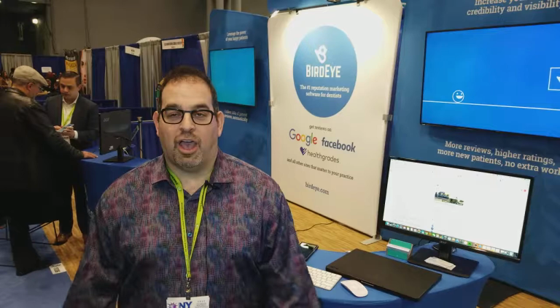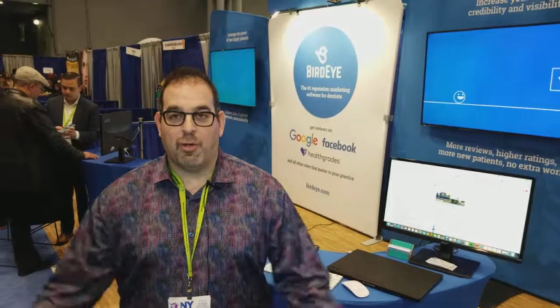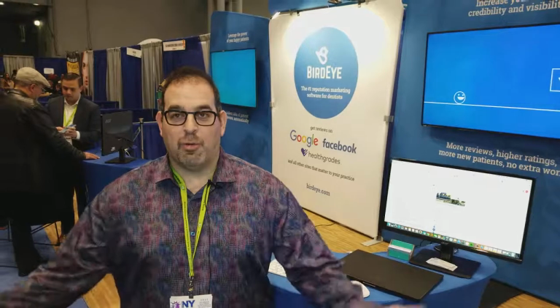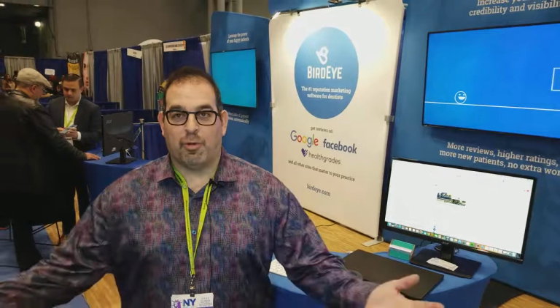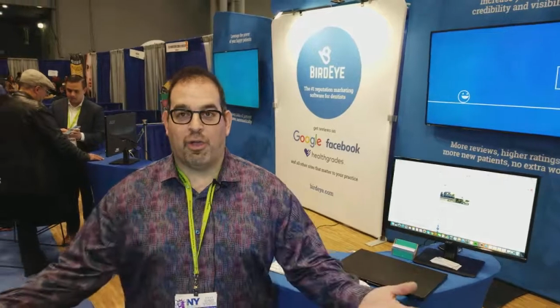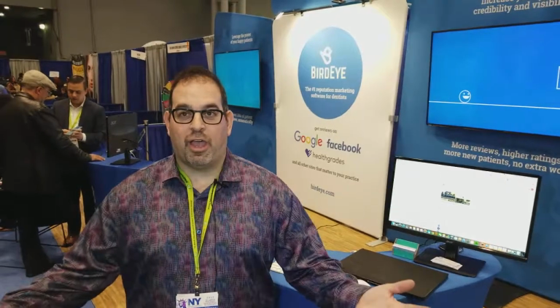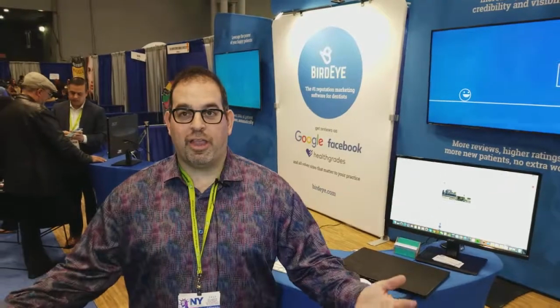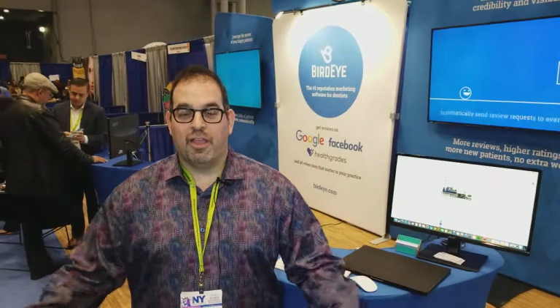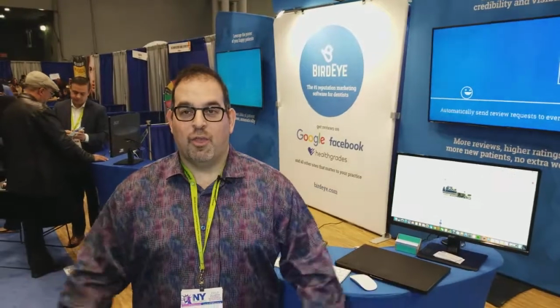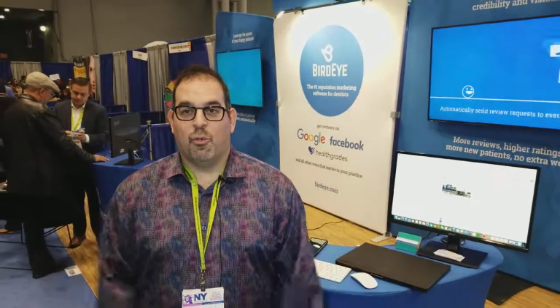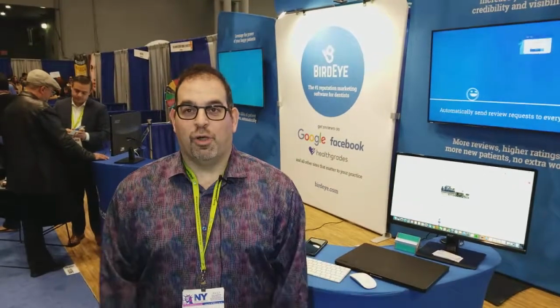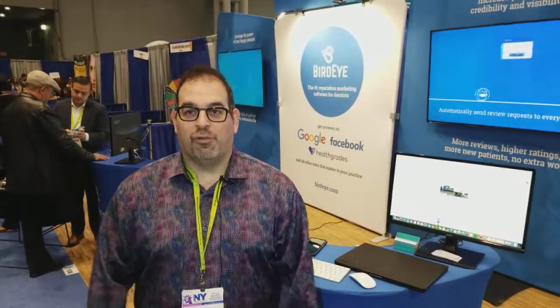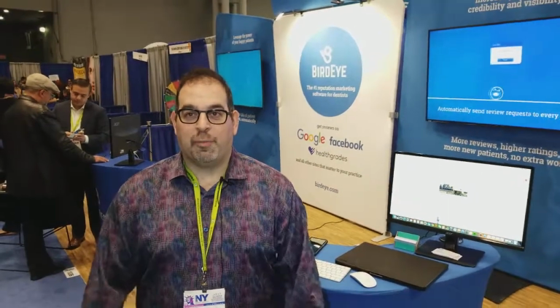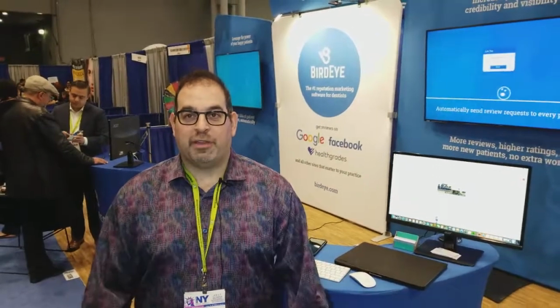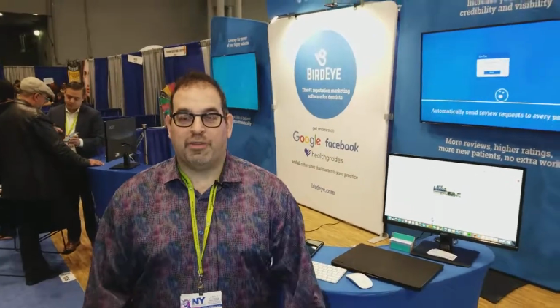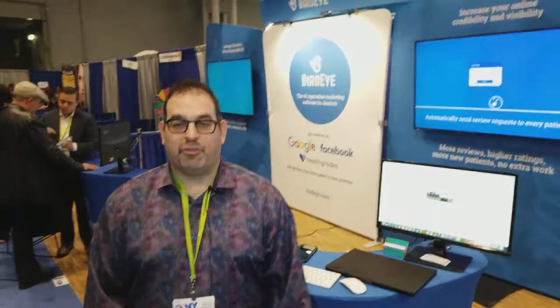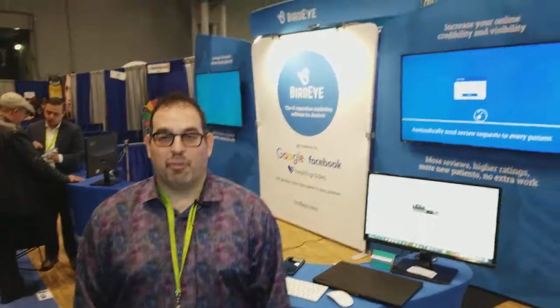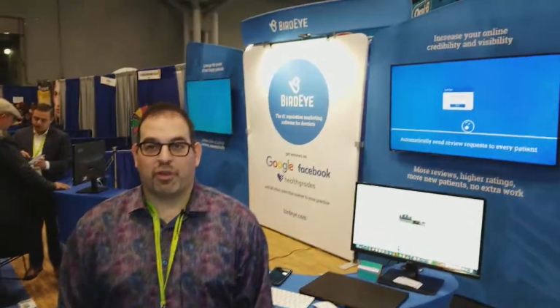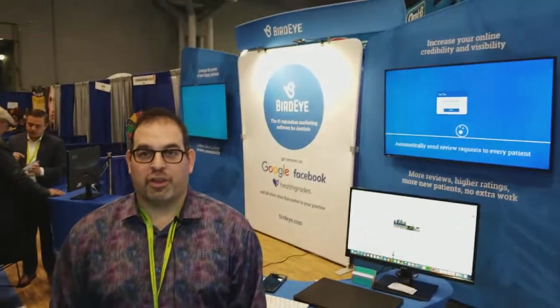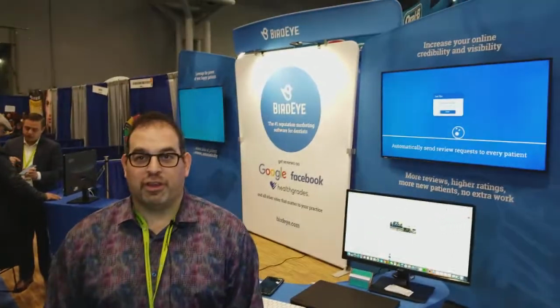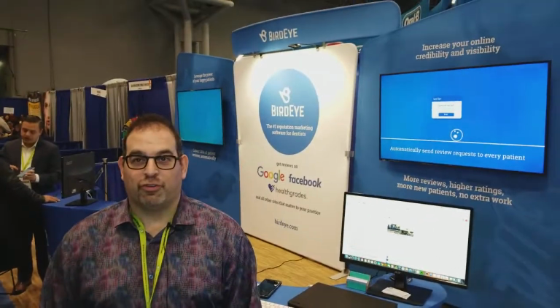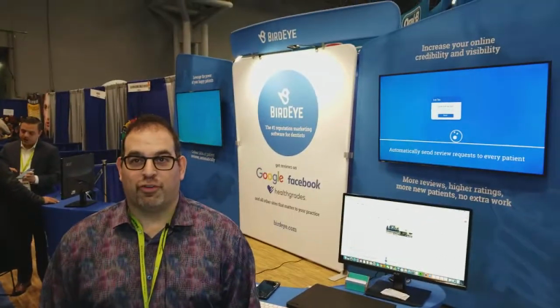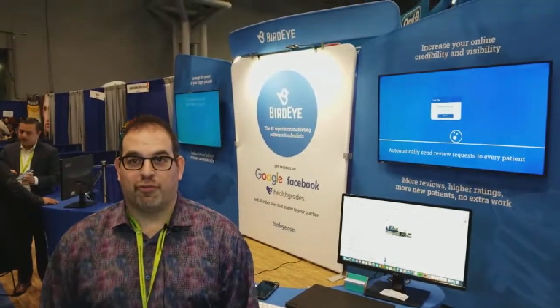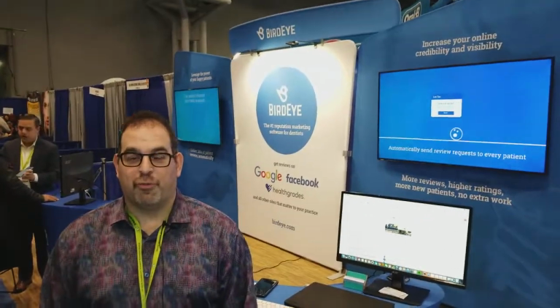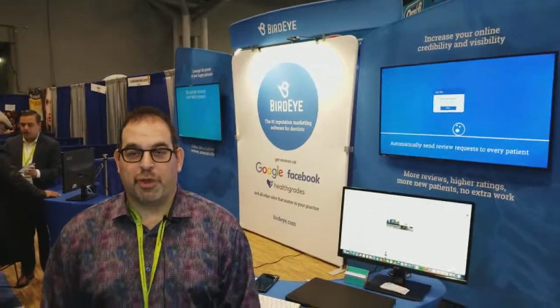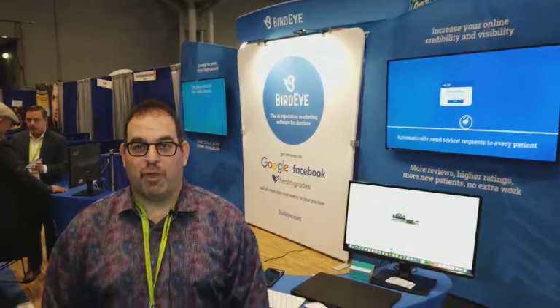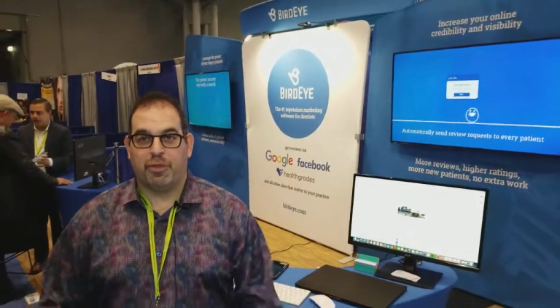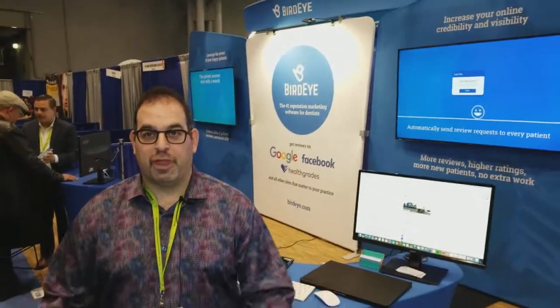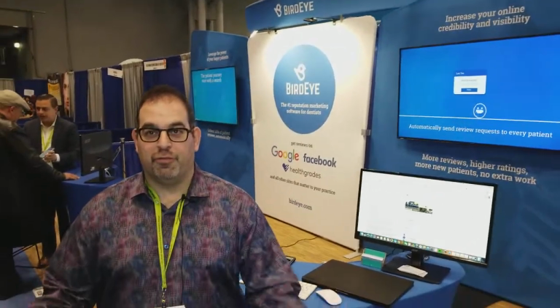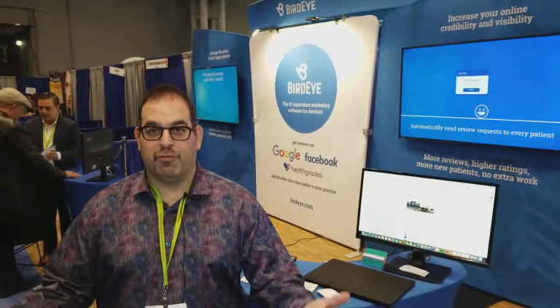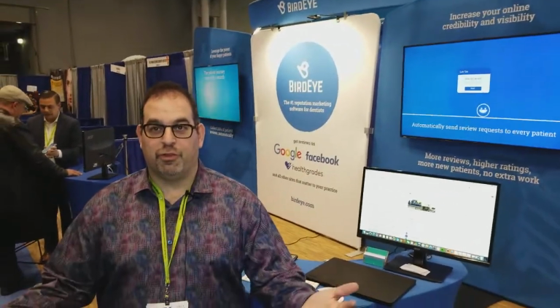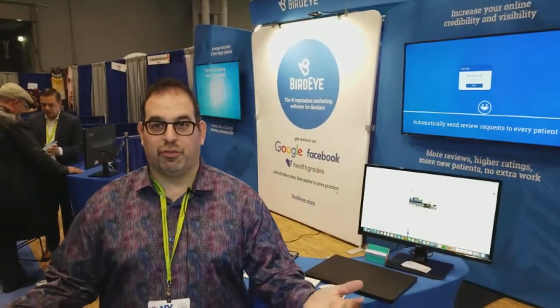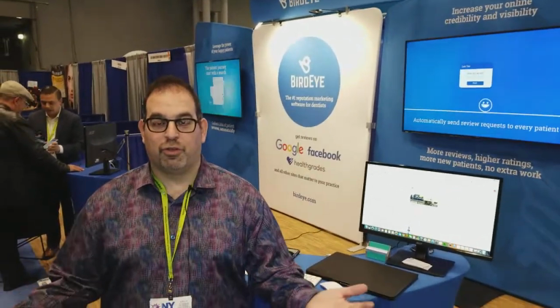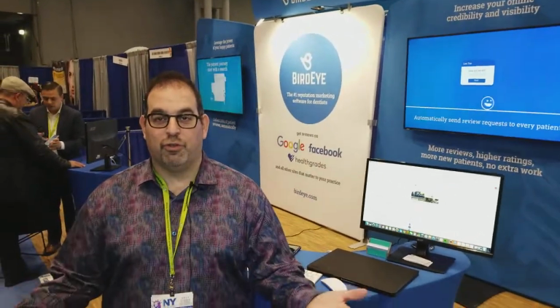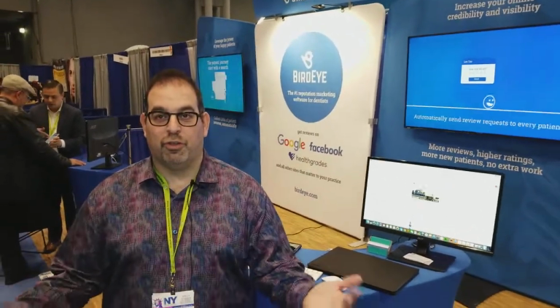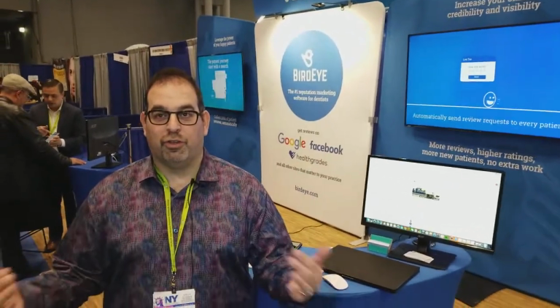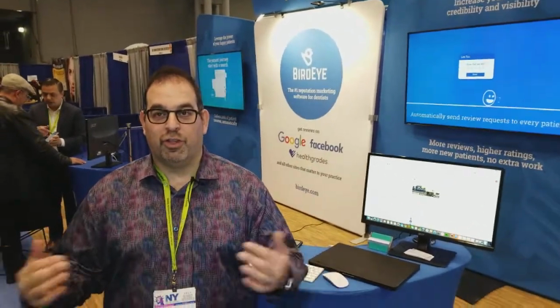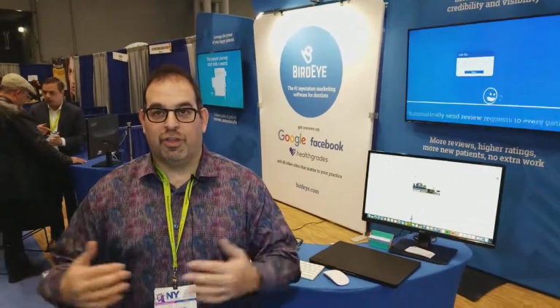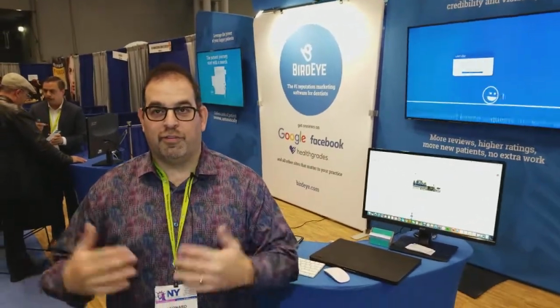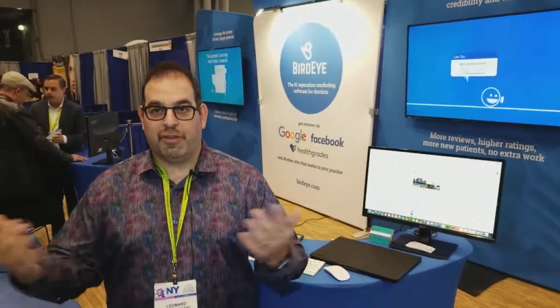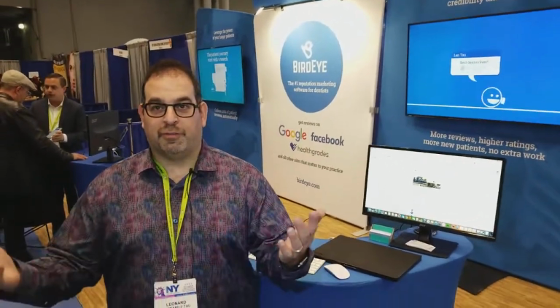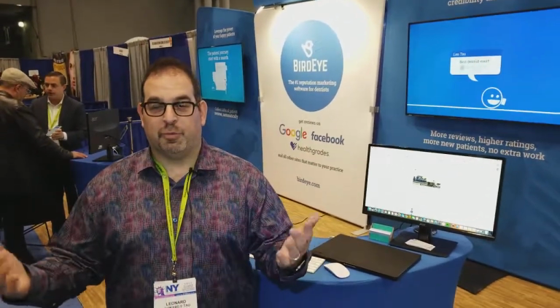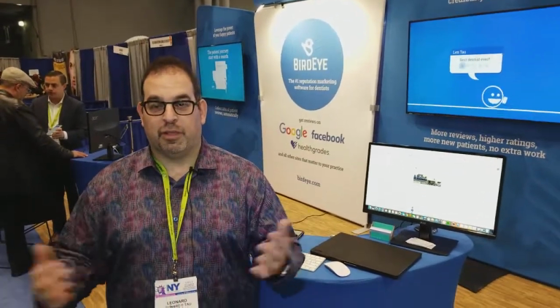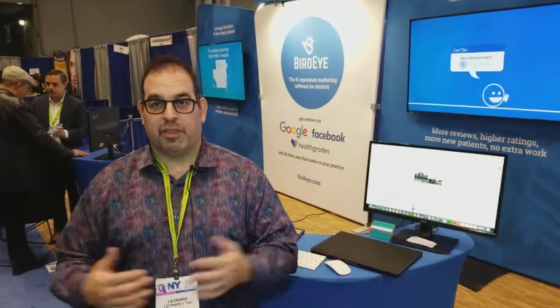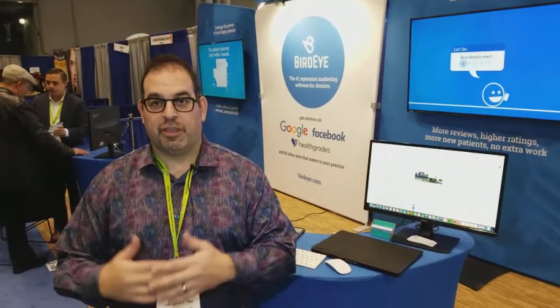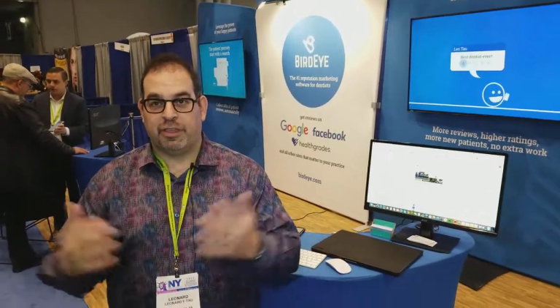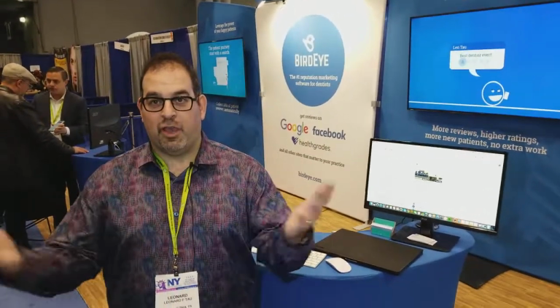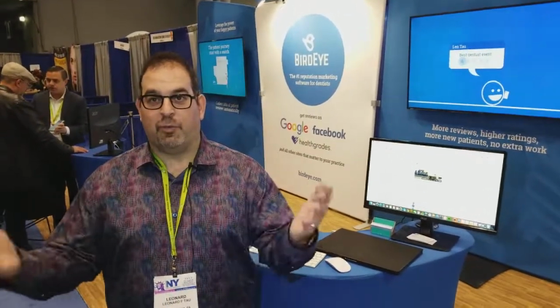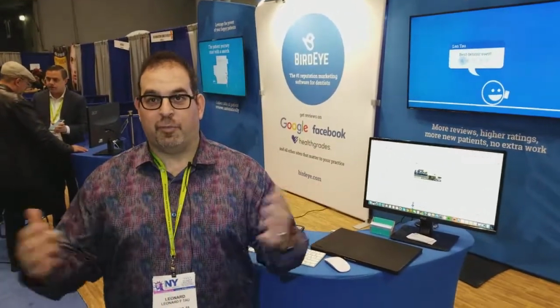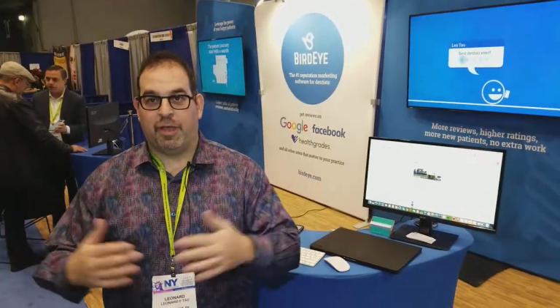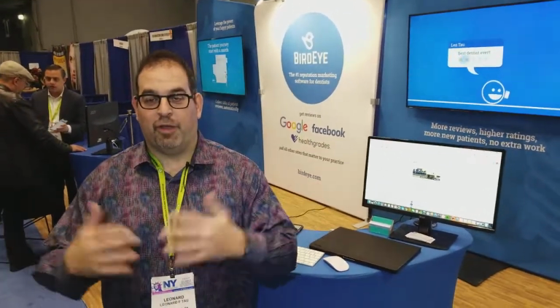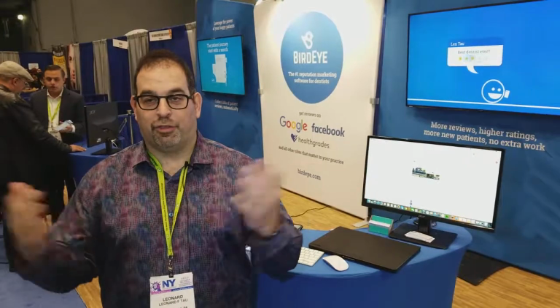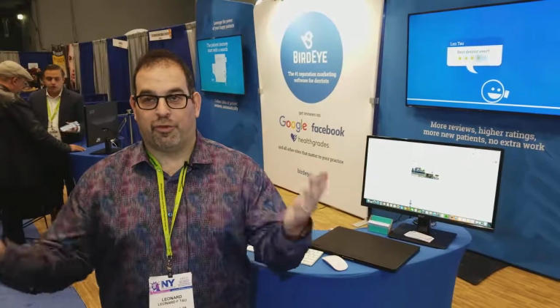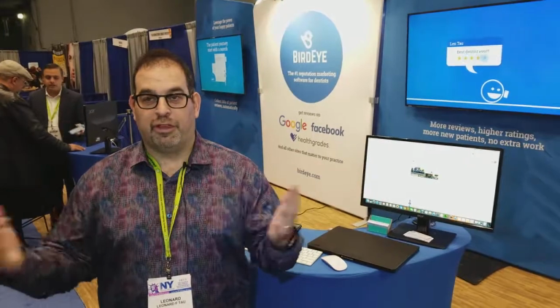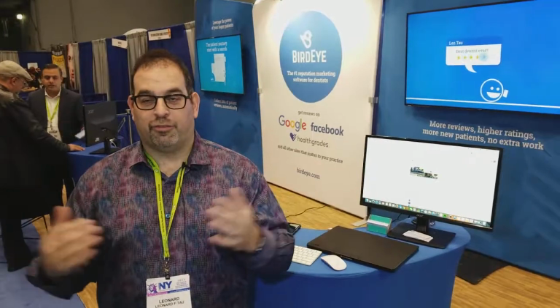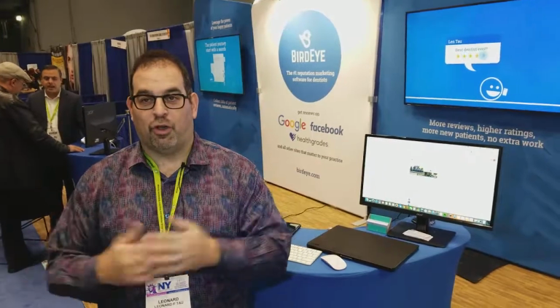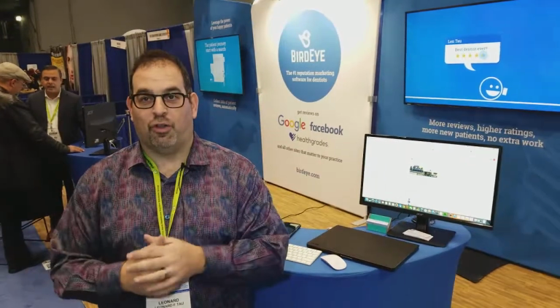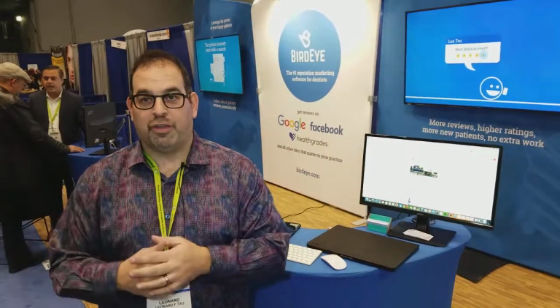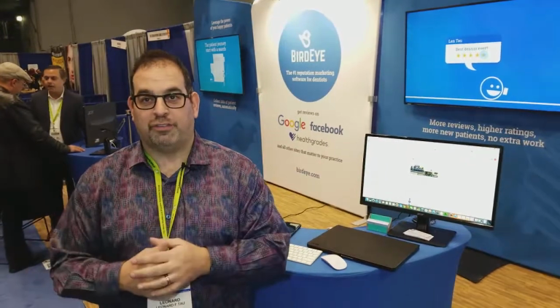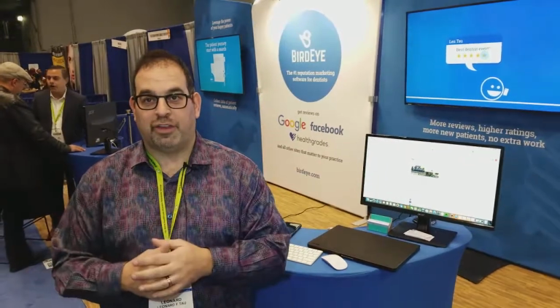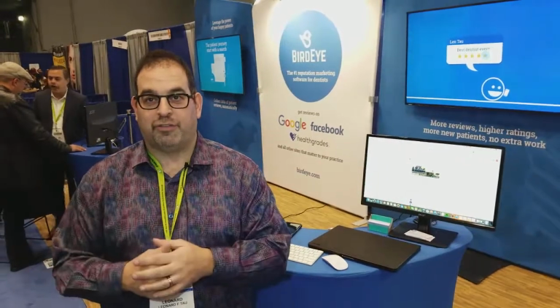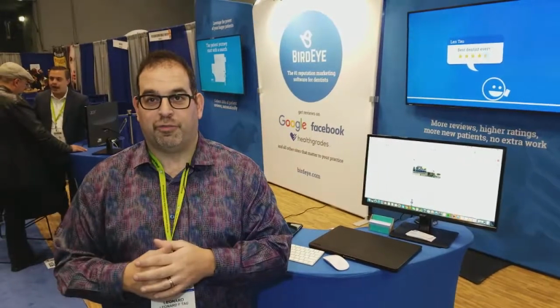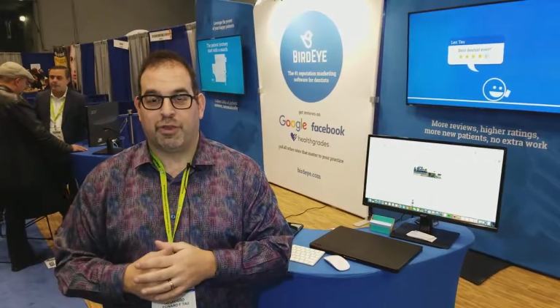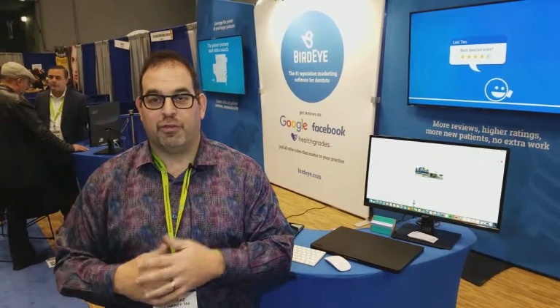BirdEye — we're a reputation marketing software. We help you get reviews on Google, Facebook, Yelp, Healthgrades, and all these sites for you.